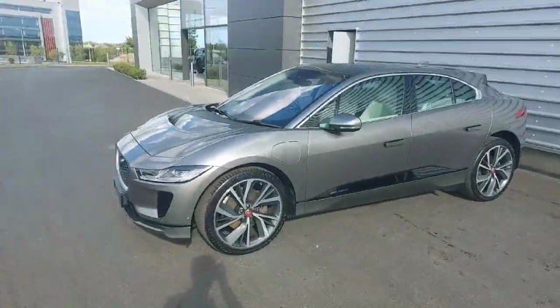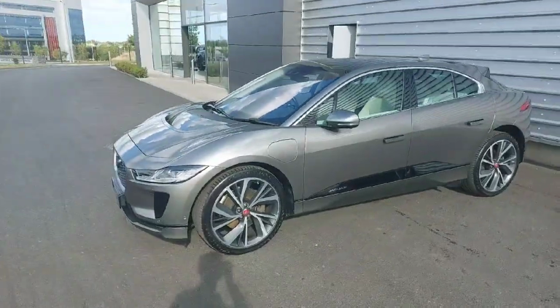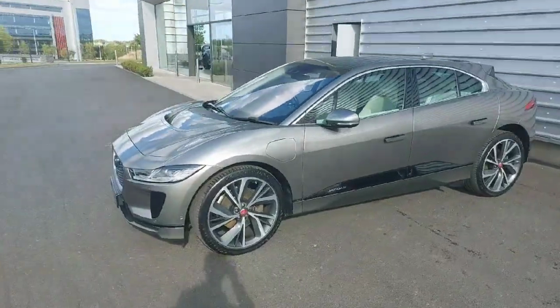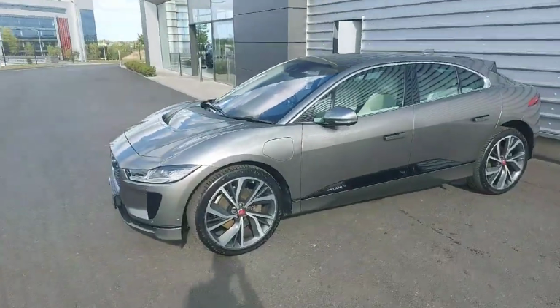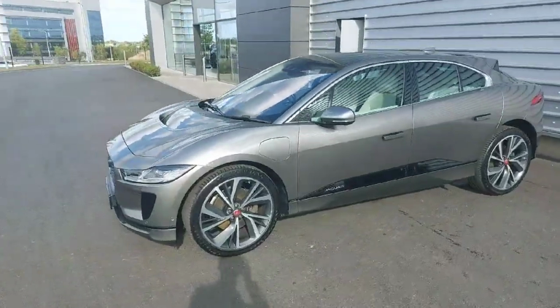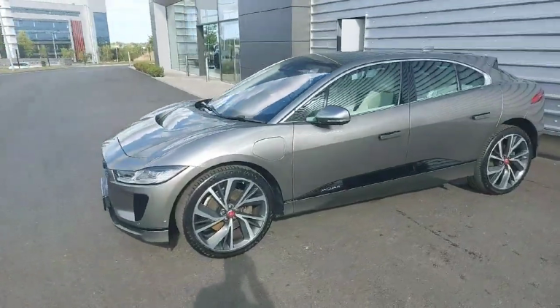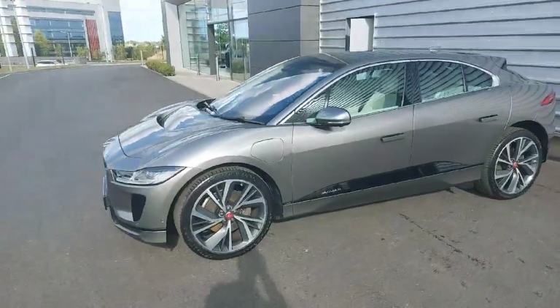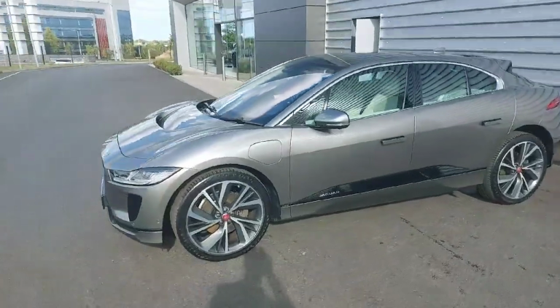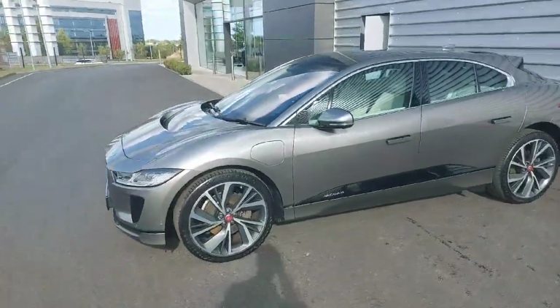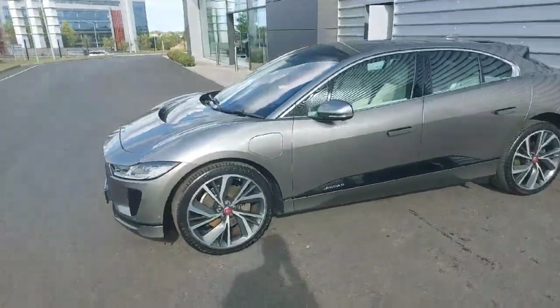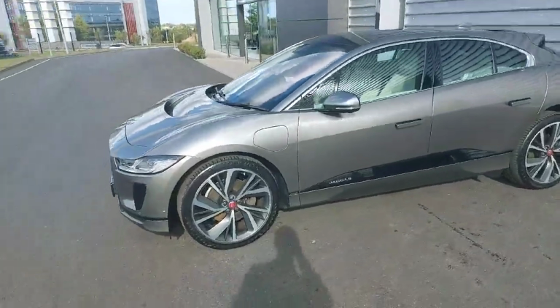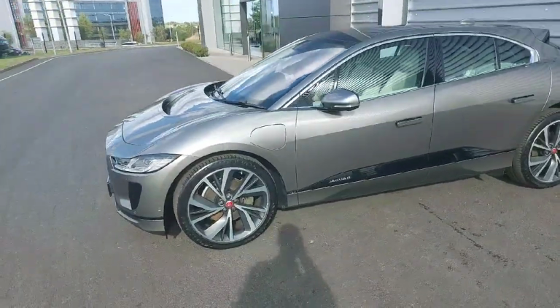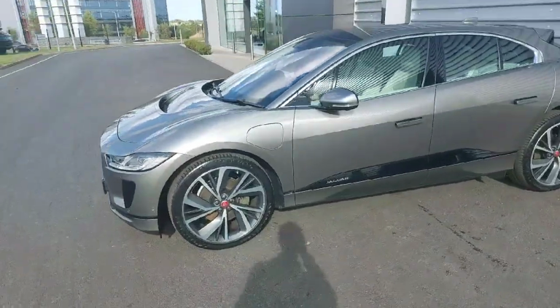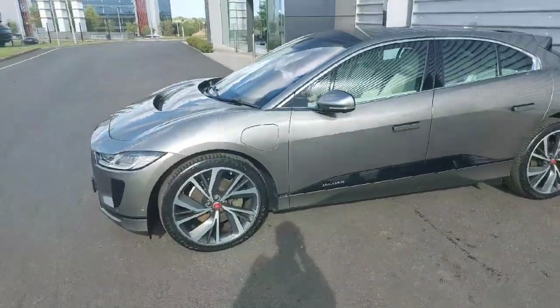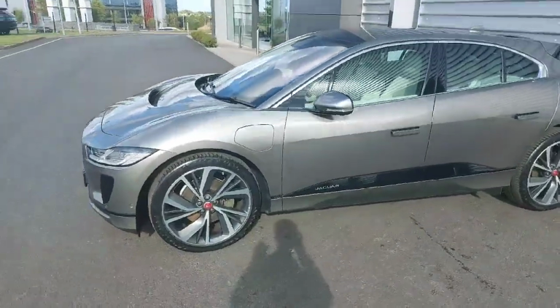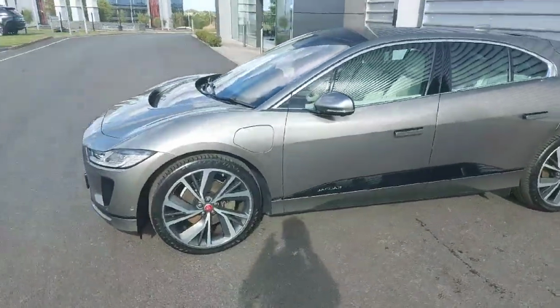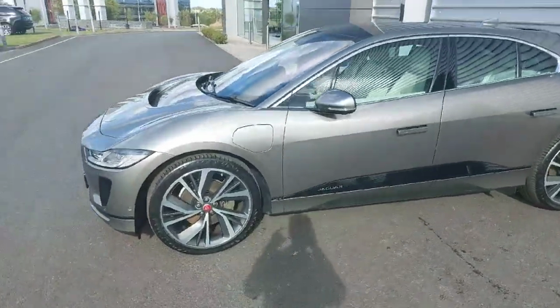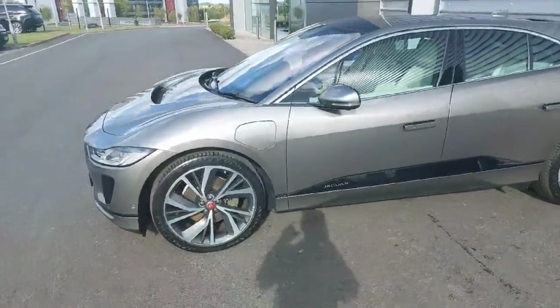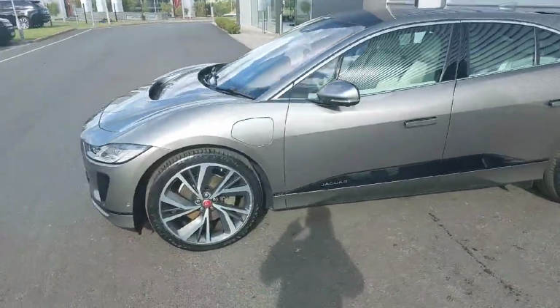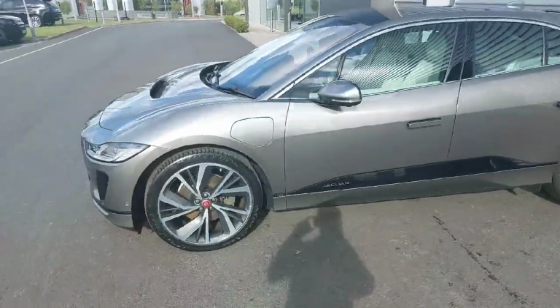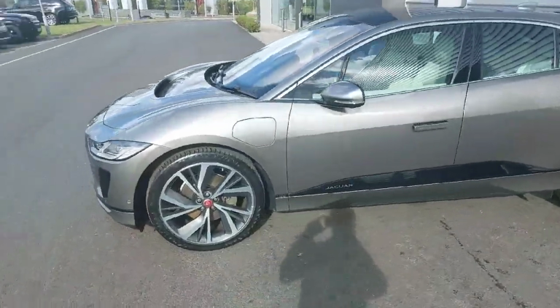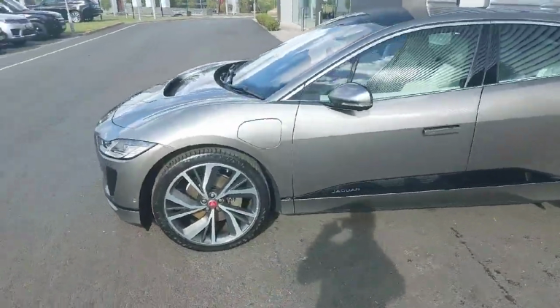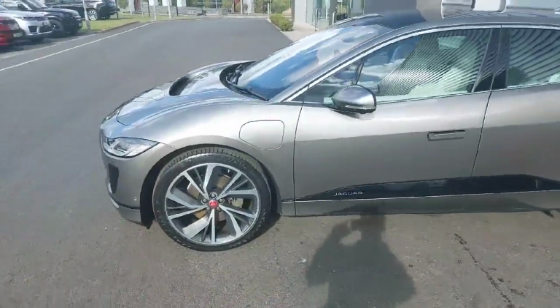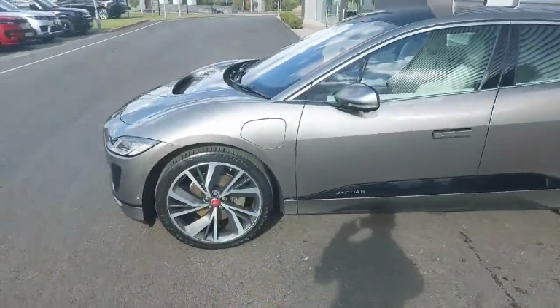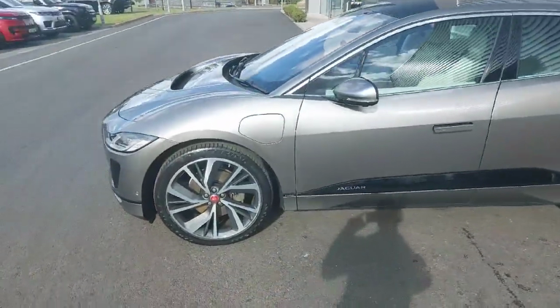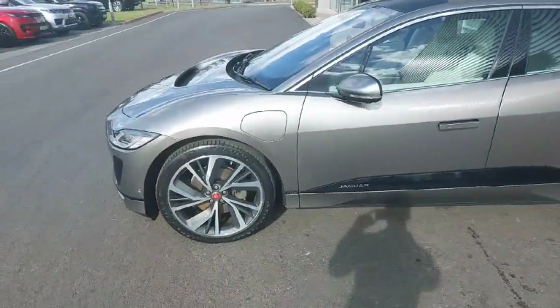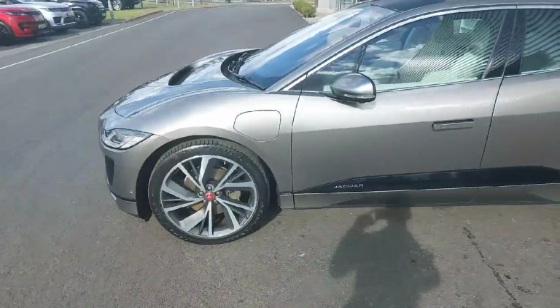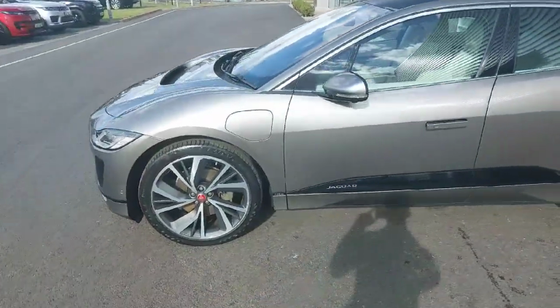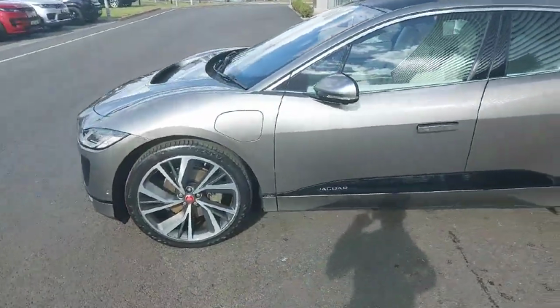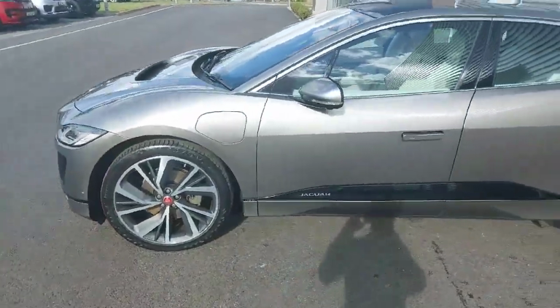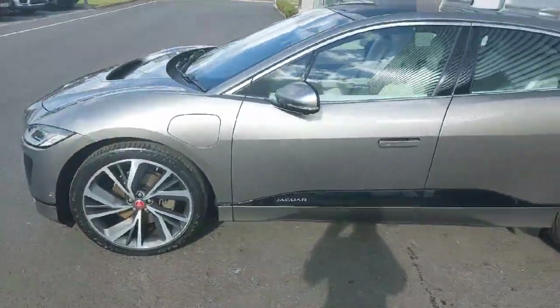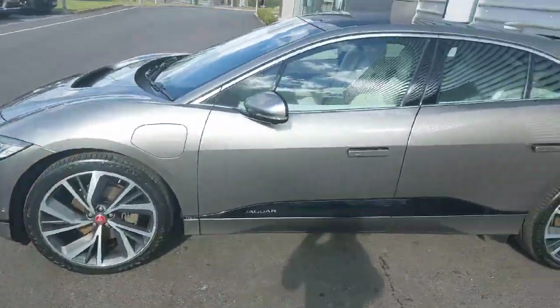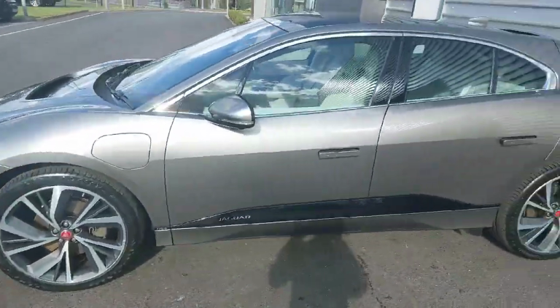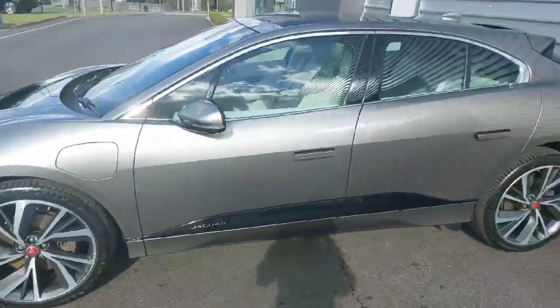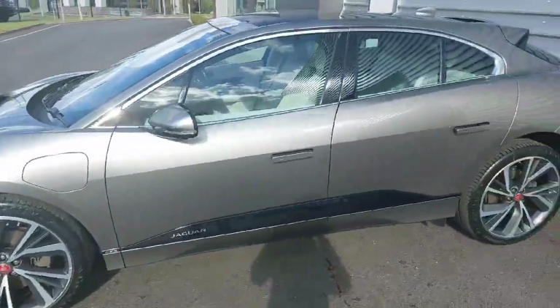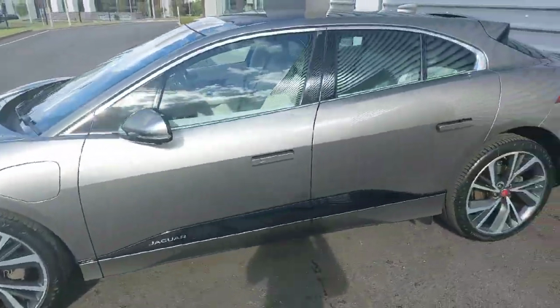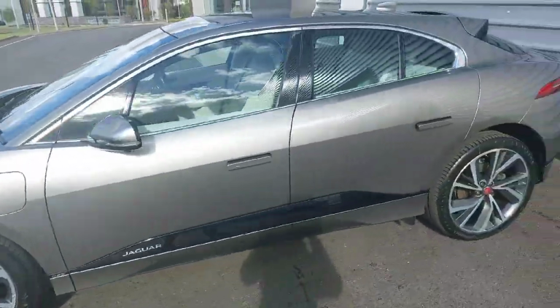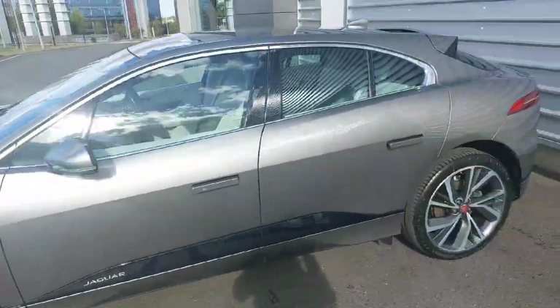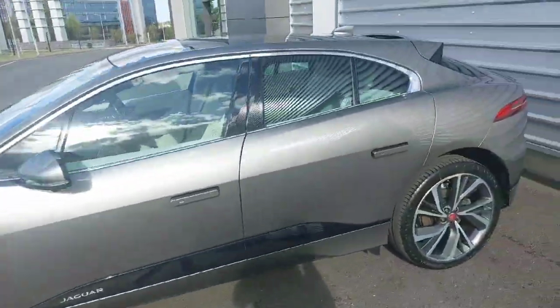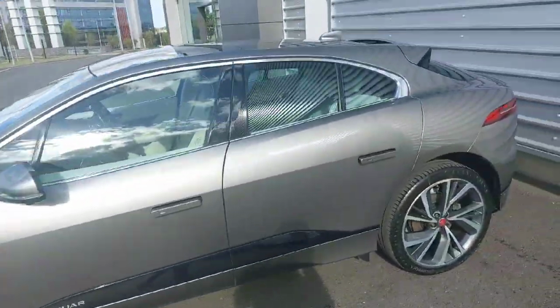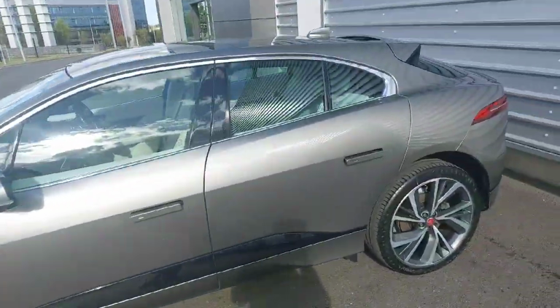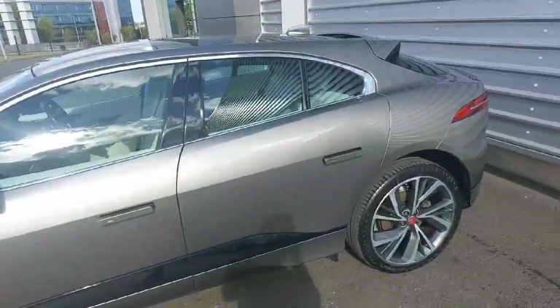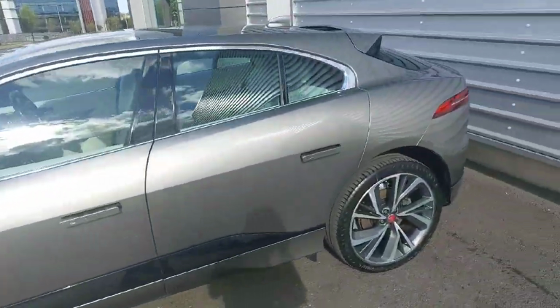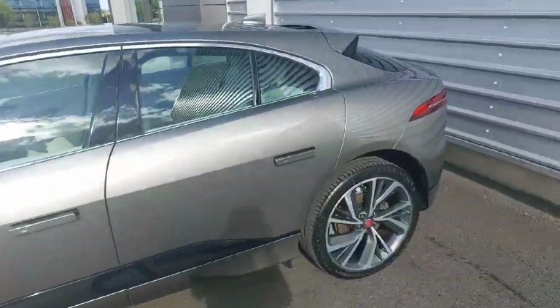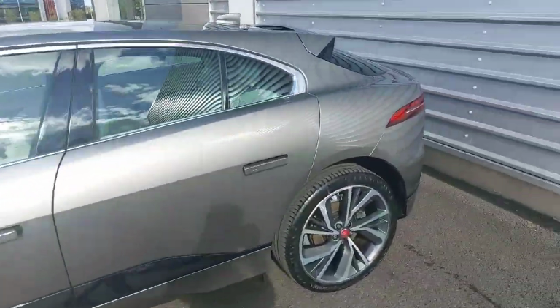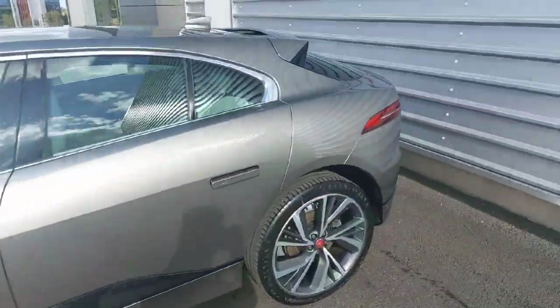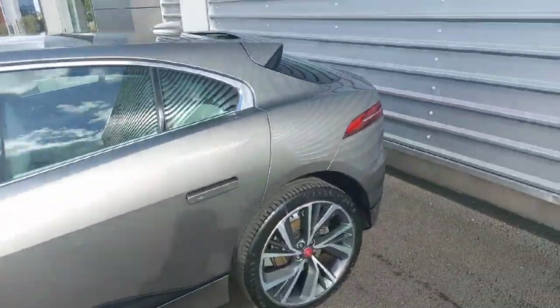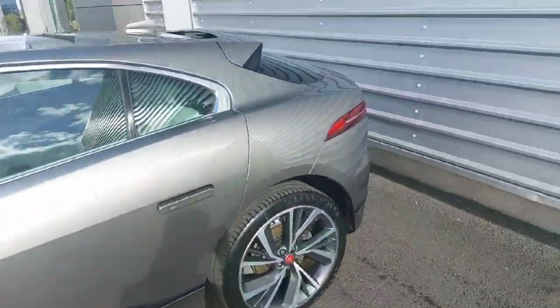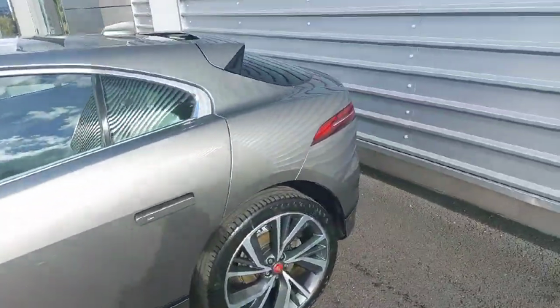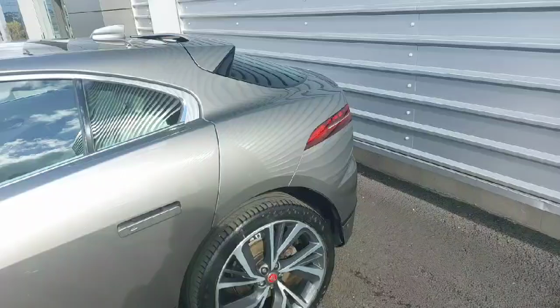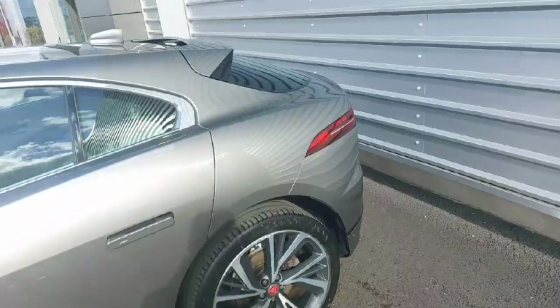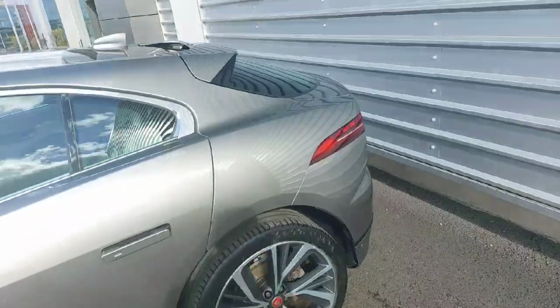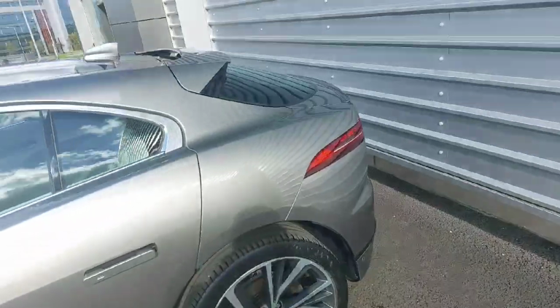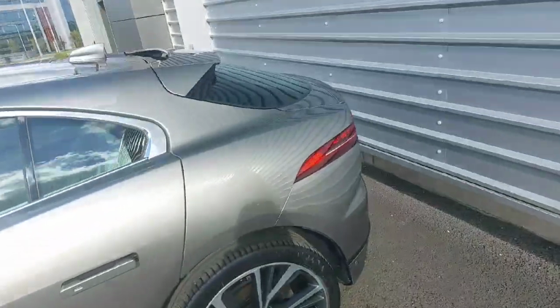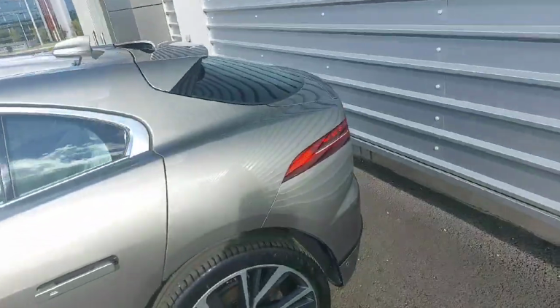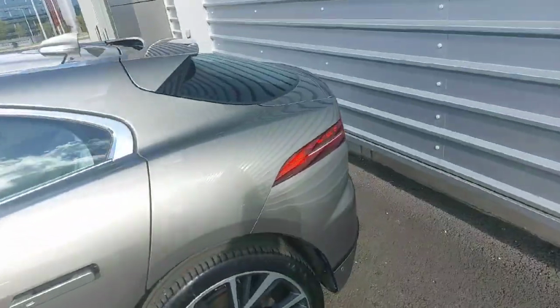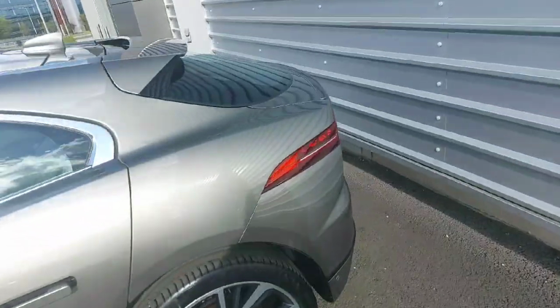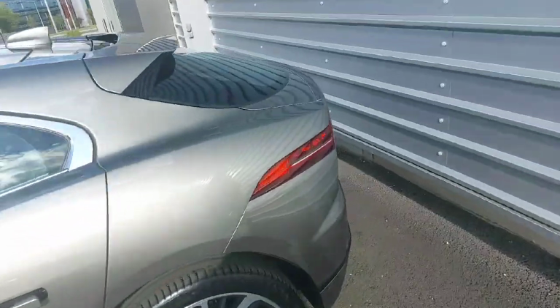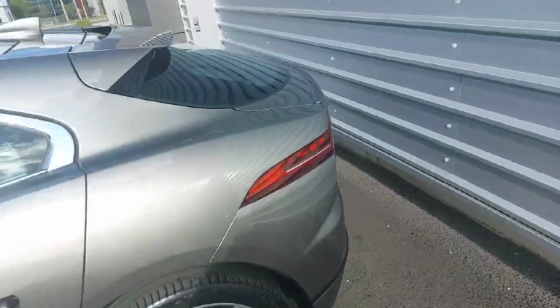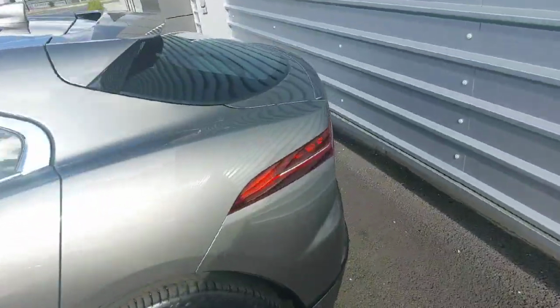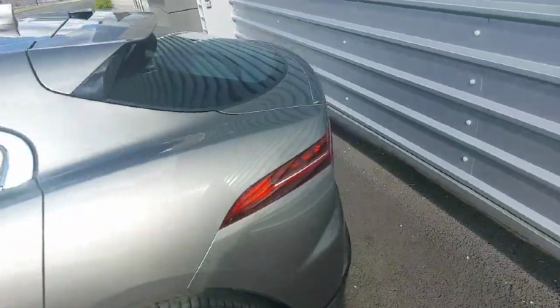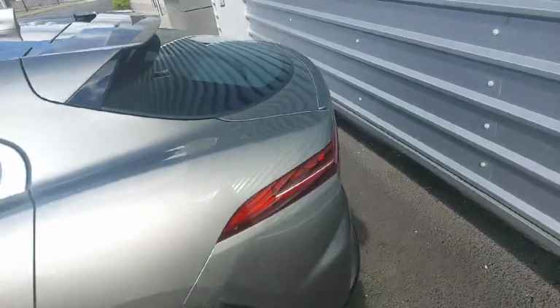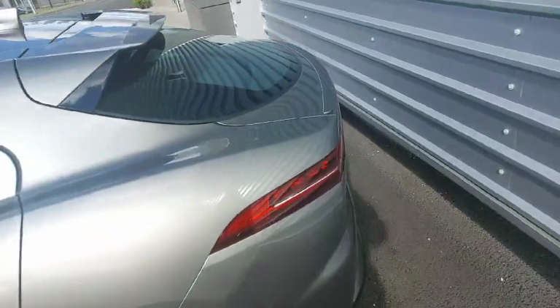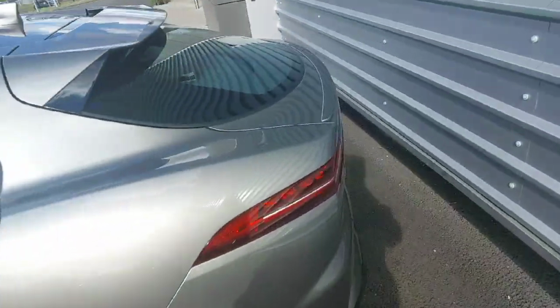This car comes with front LED headlights, 22 inch sand grey alloys, keyless entry and an automatic tailgate.